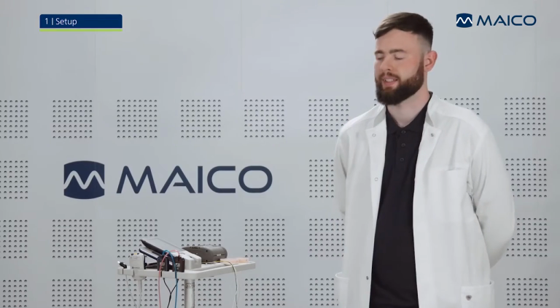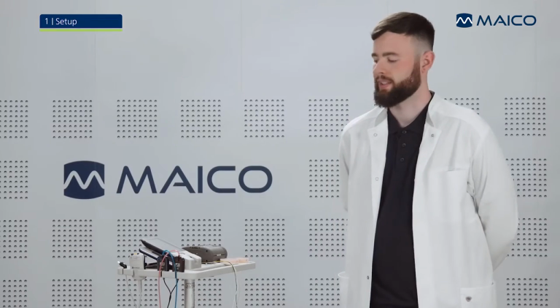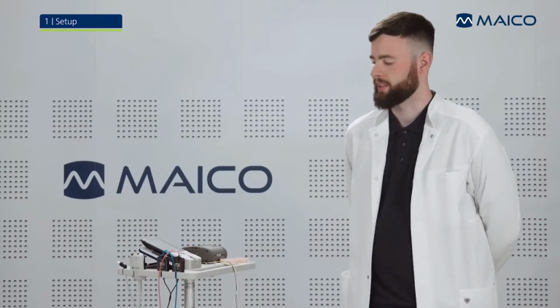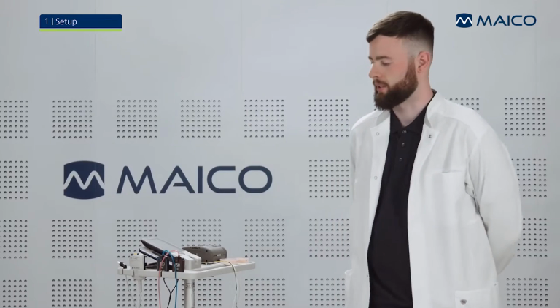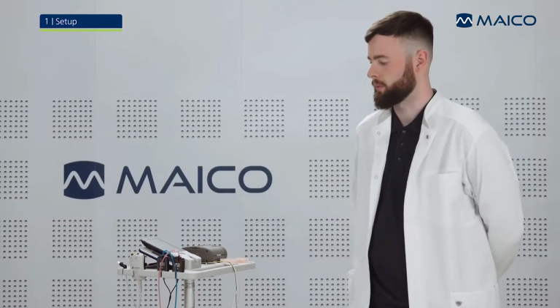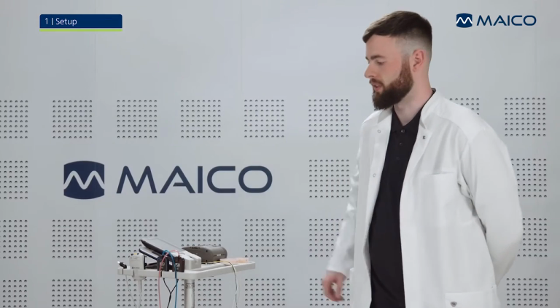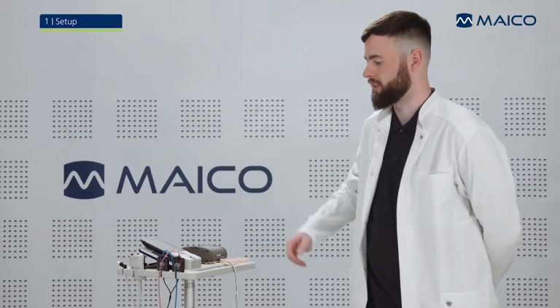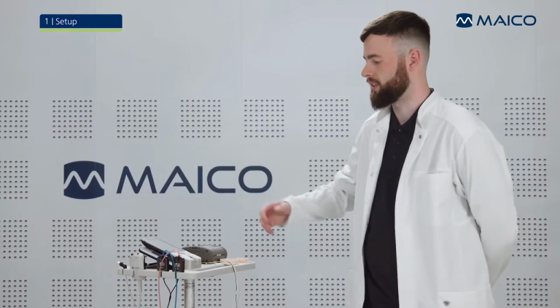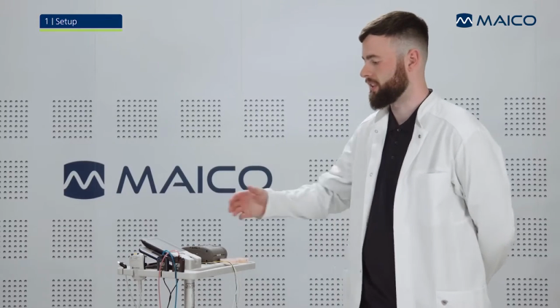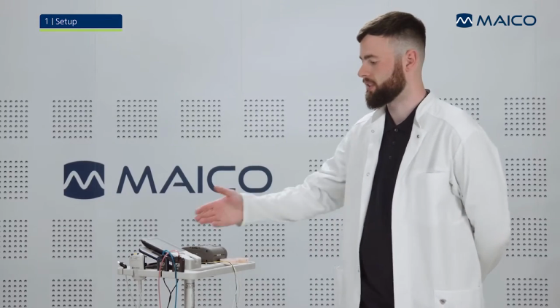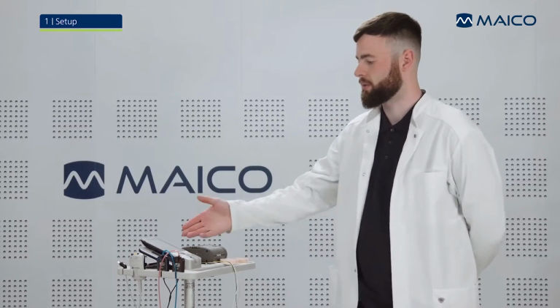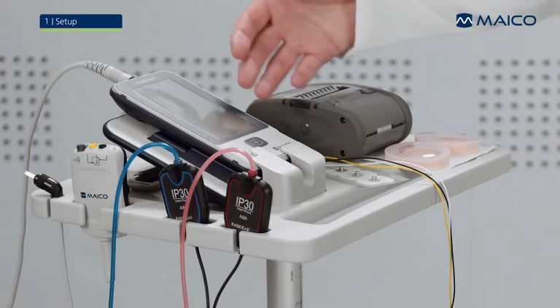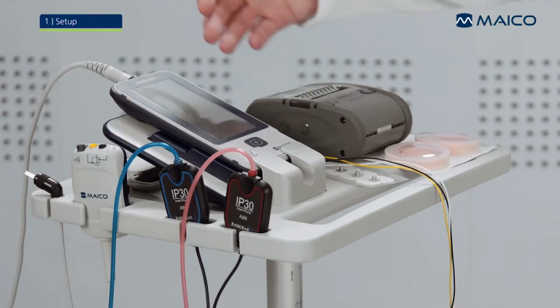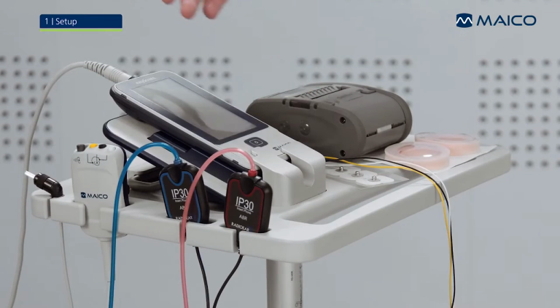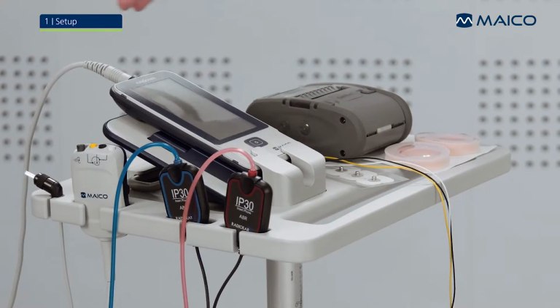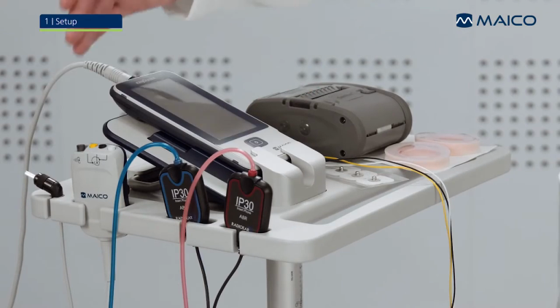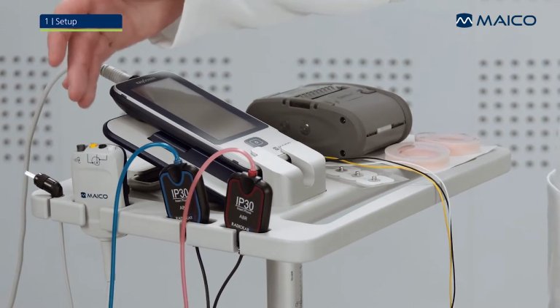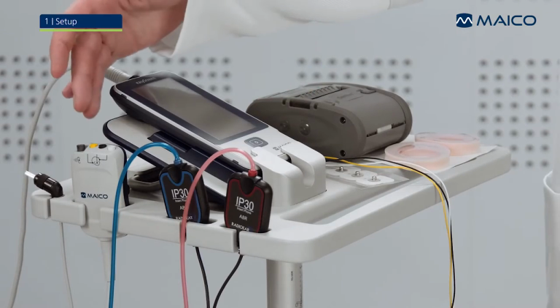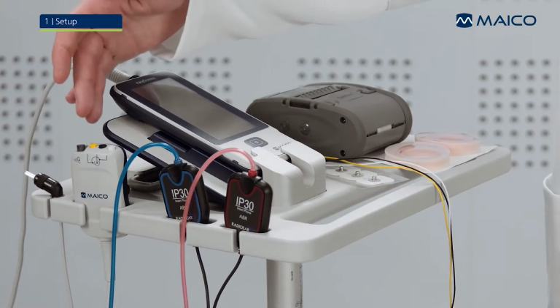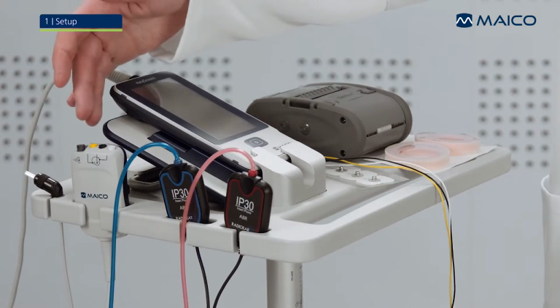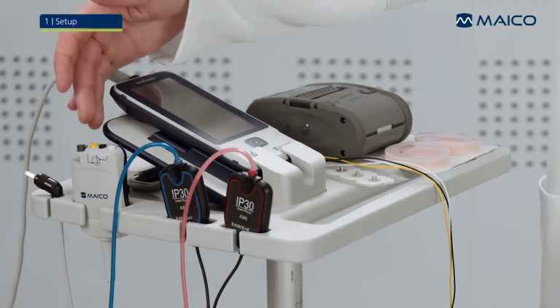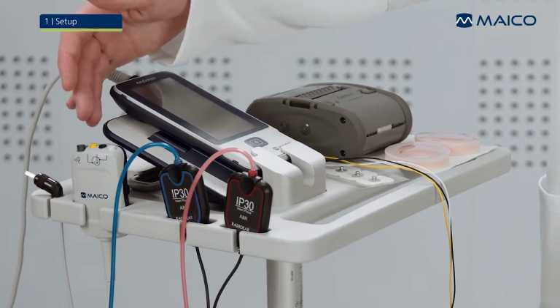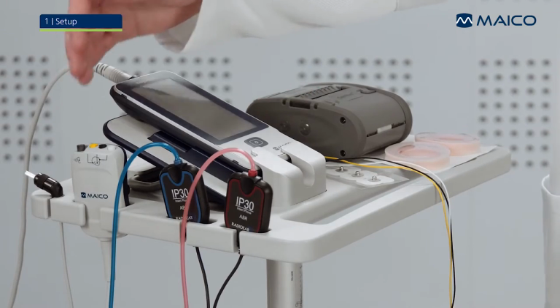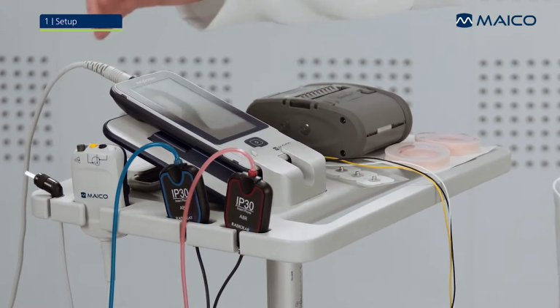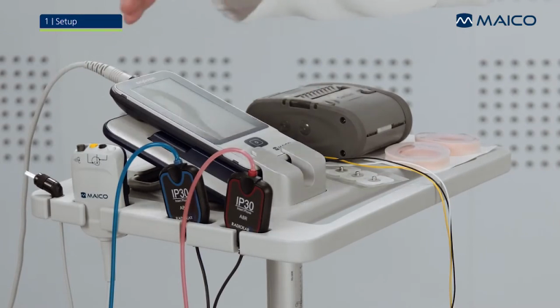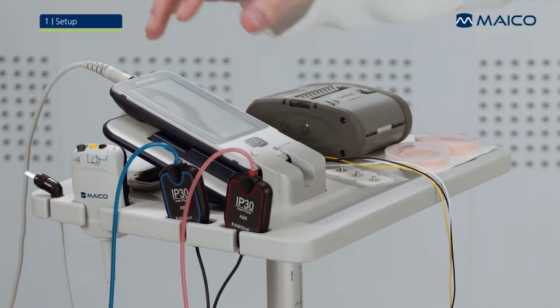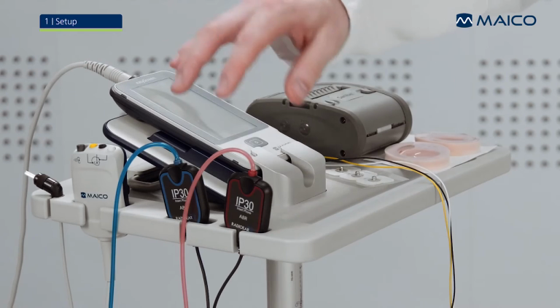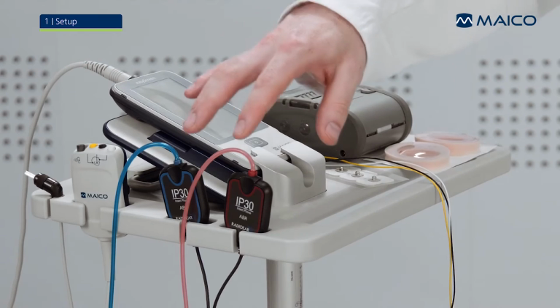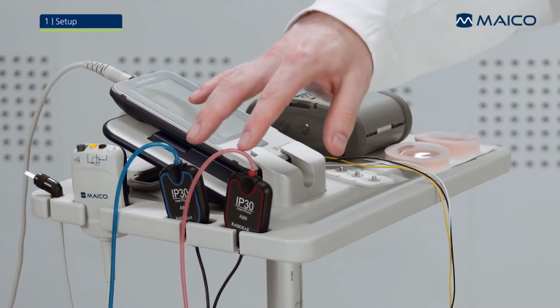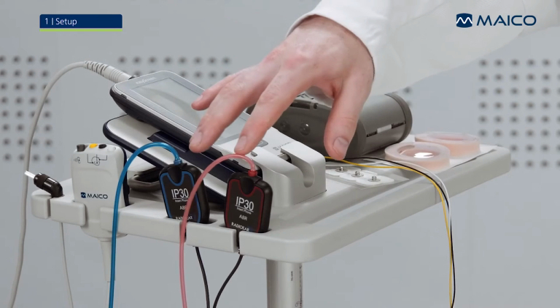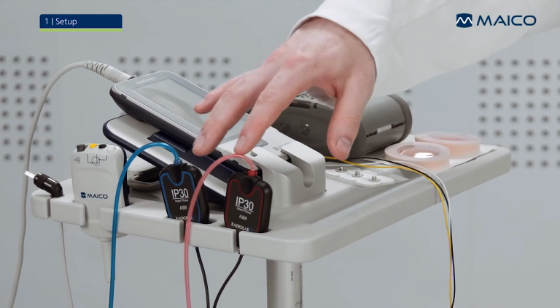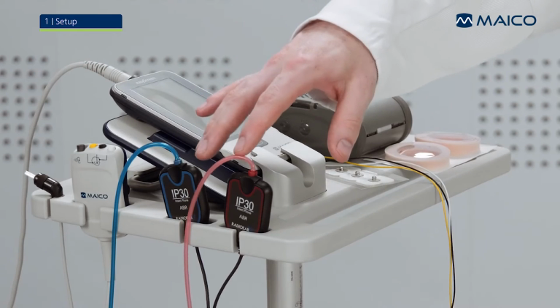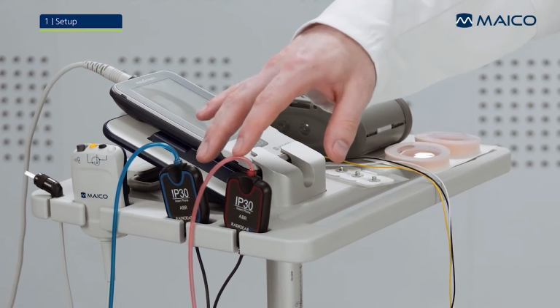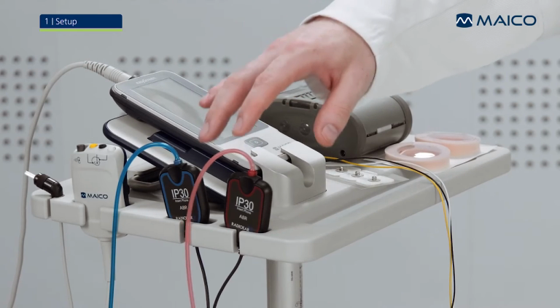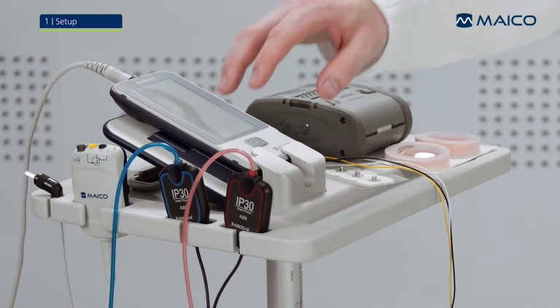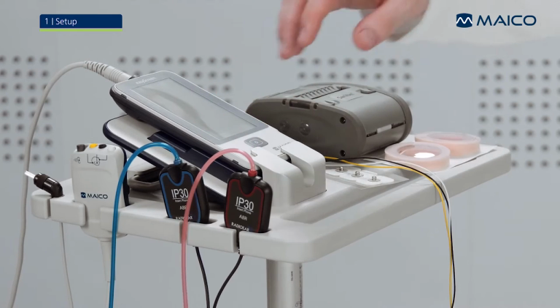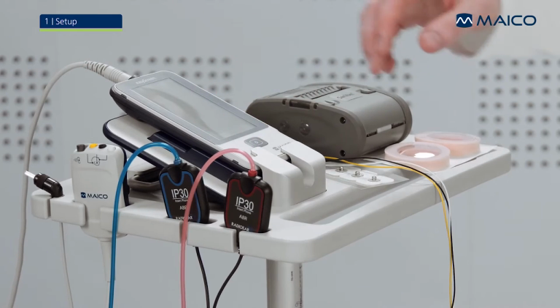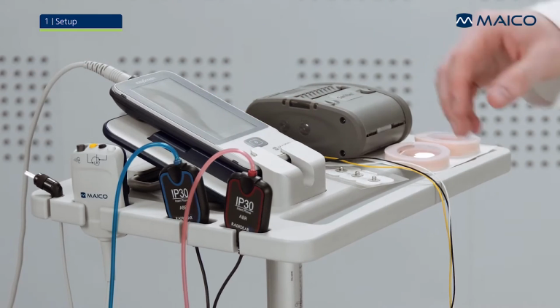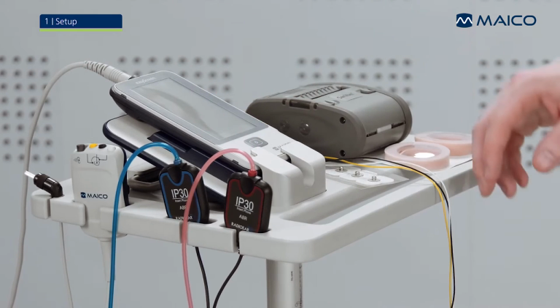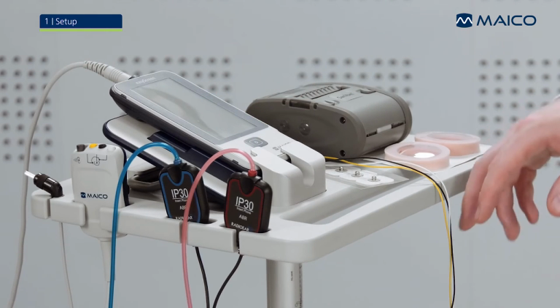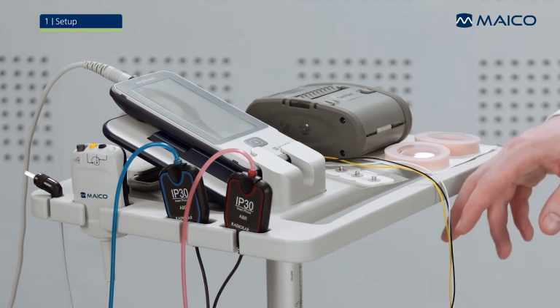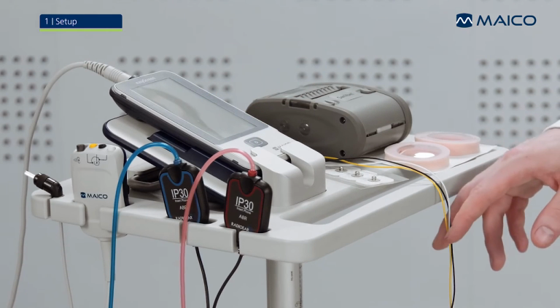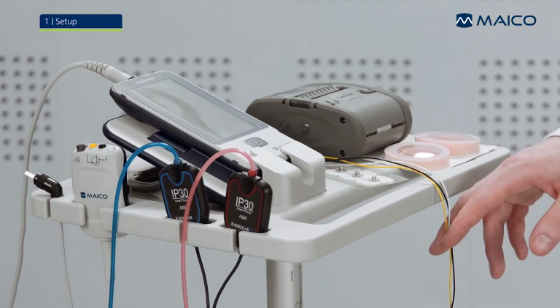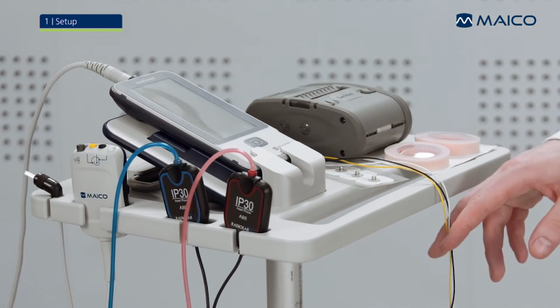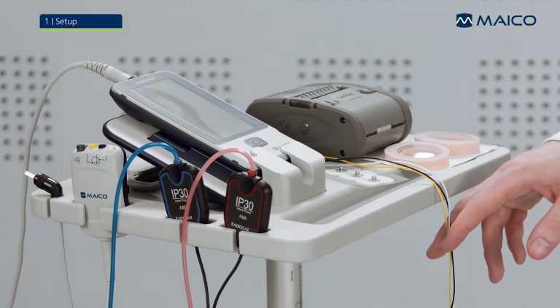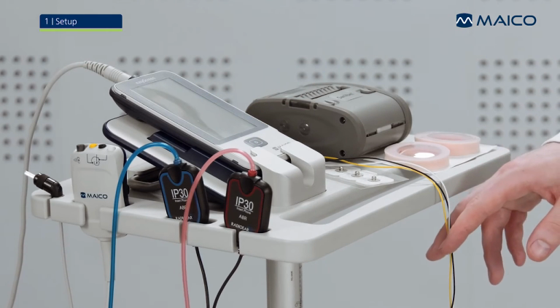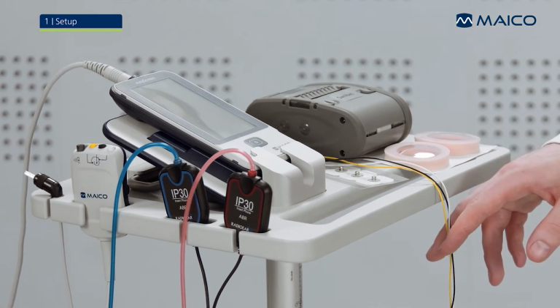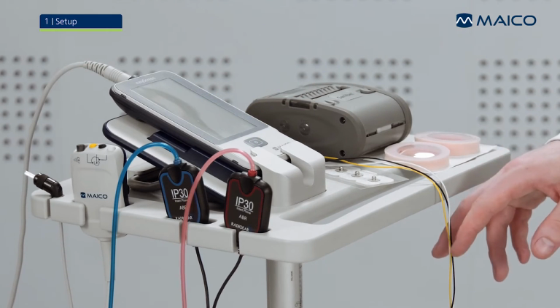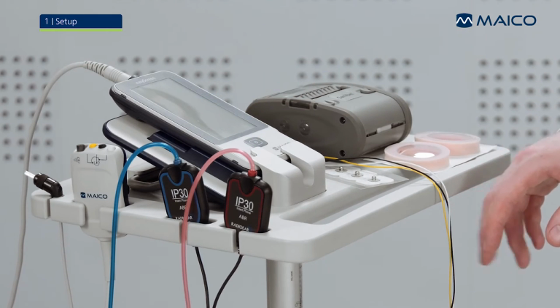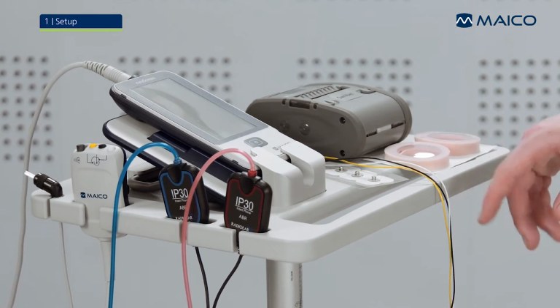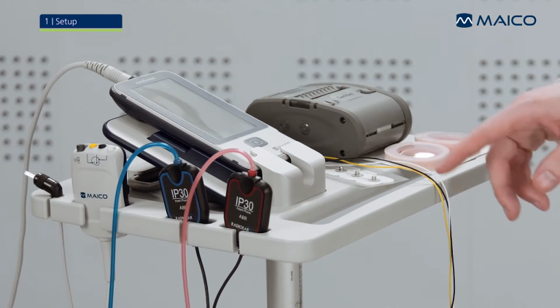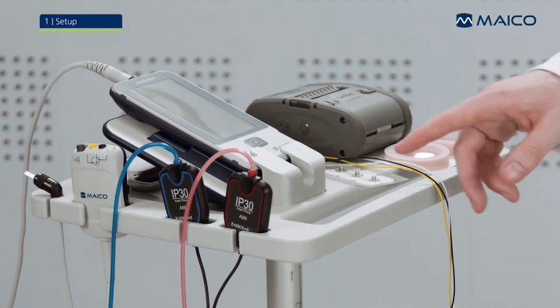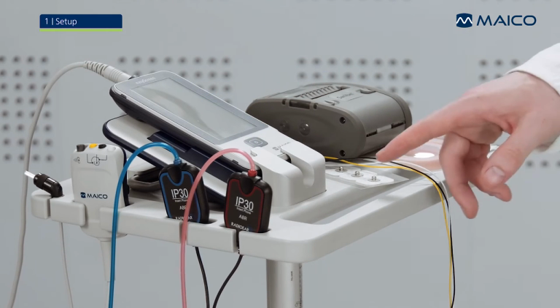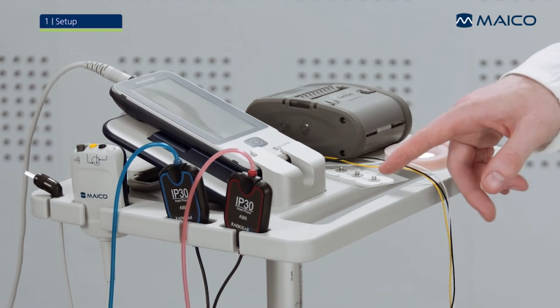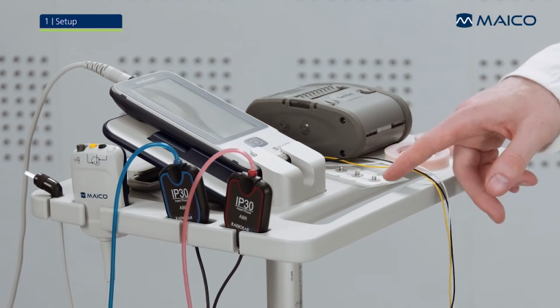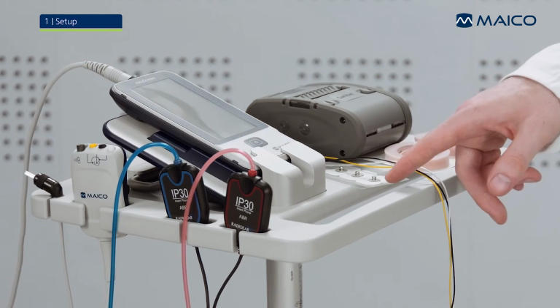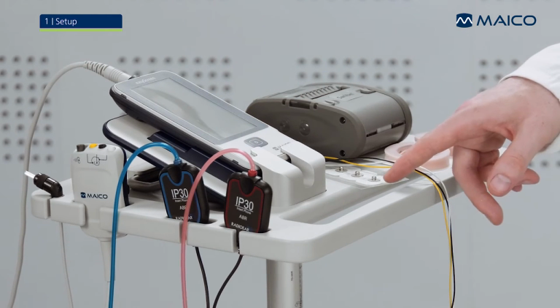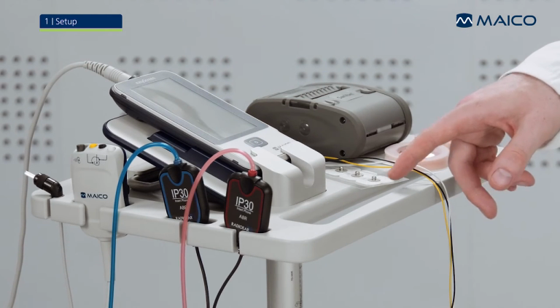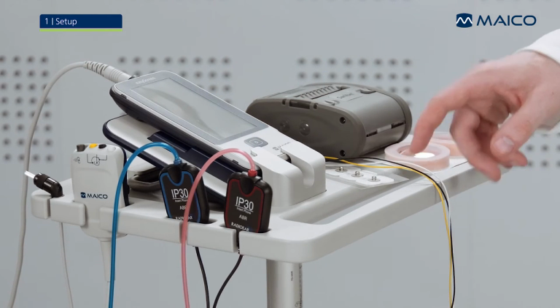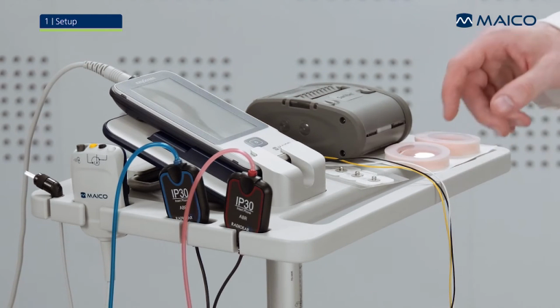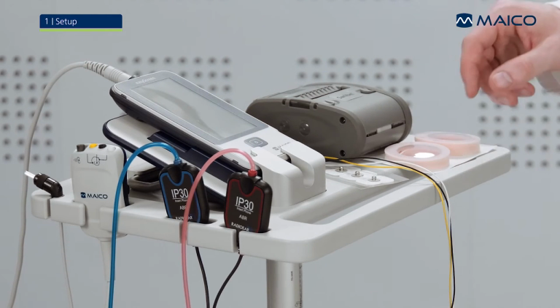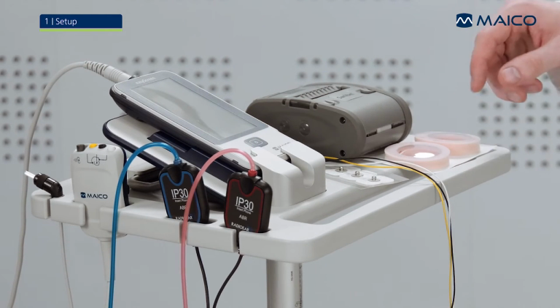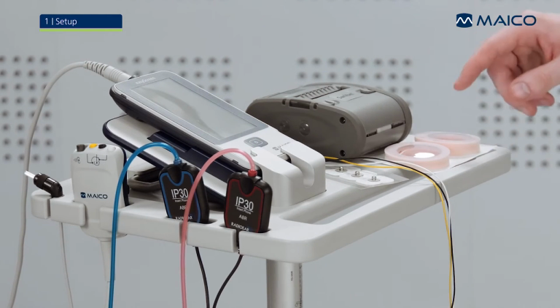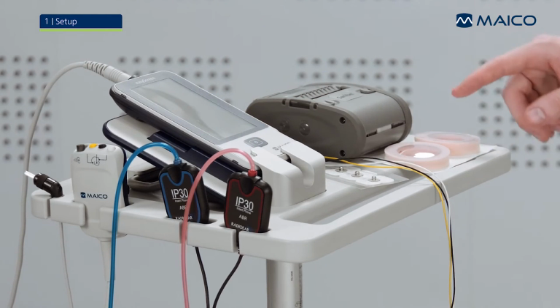You will need the EZ-Screen, the pre-amplifier, the insert phones, electrode lead wires, disposable electrodes, and the ear cups.